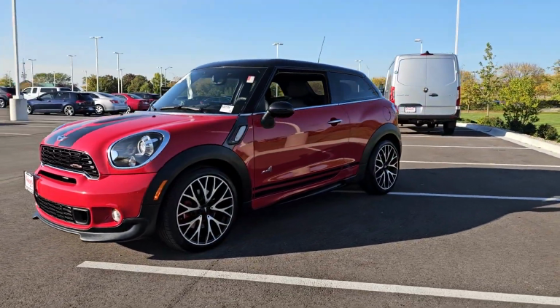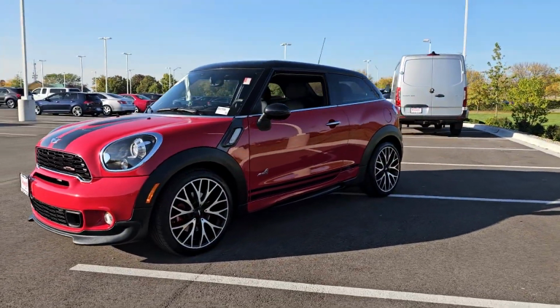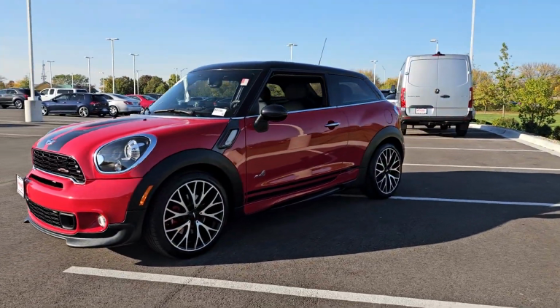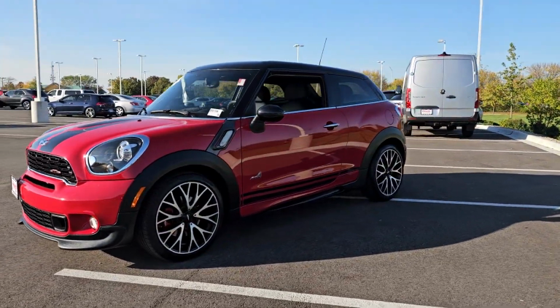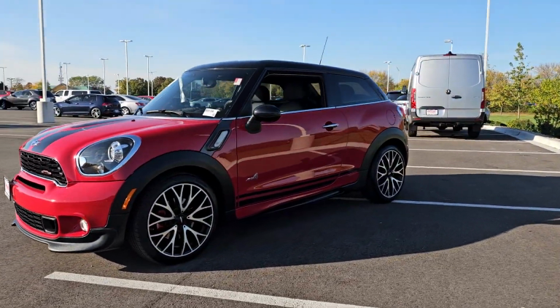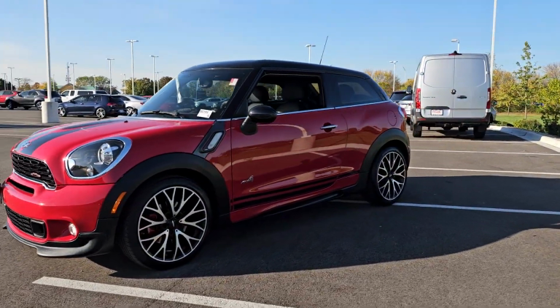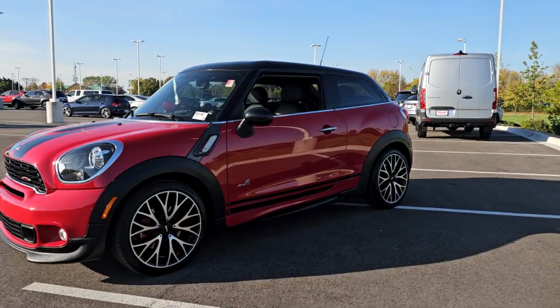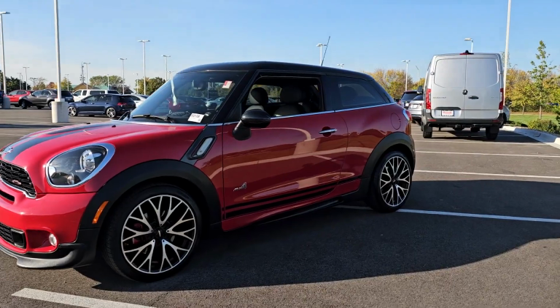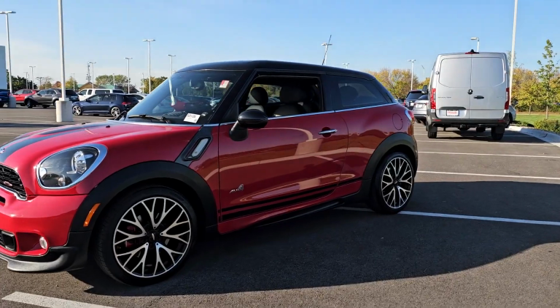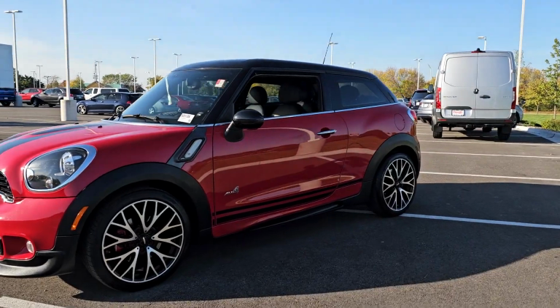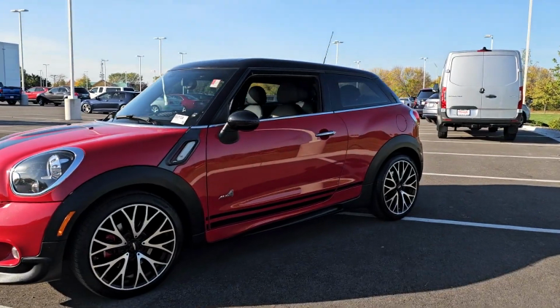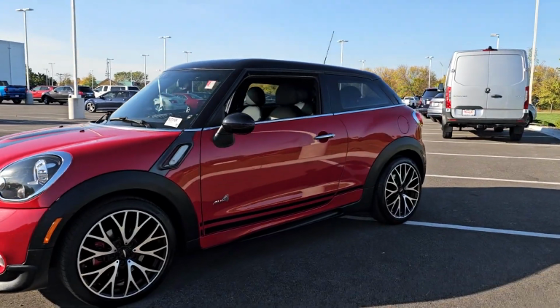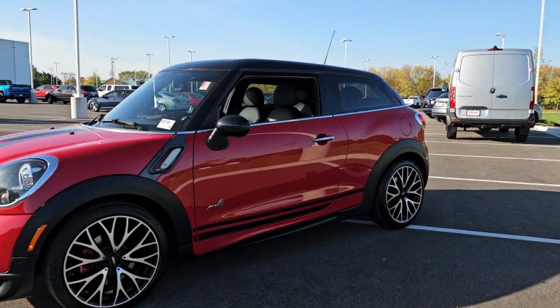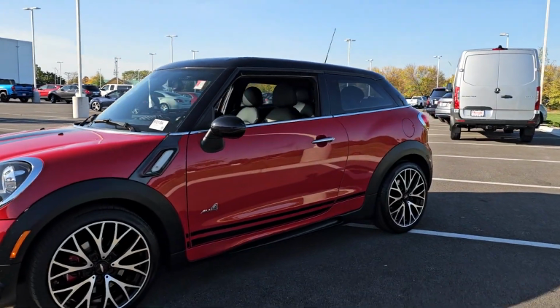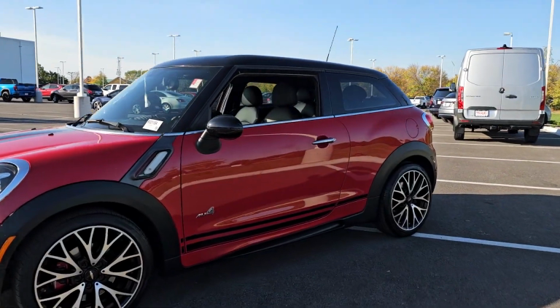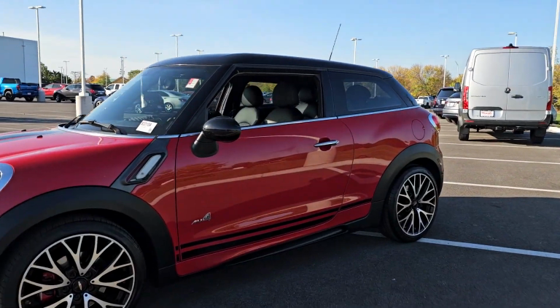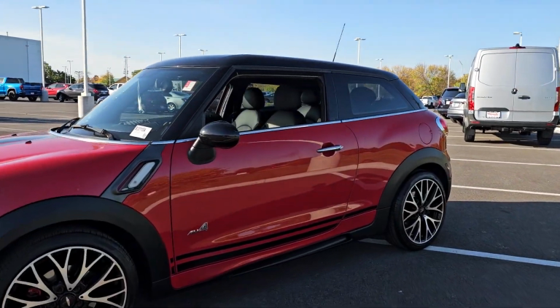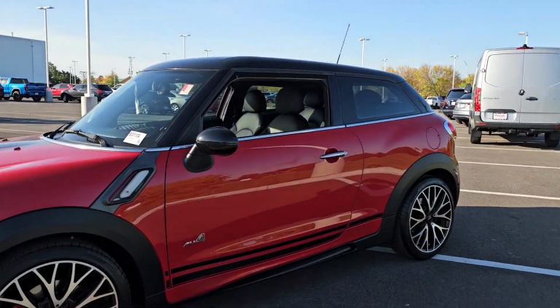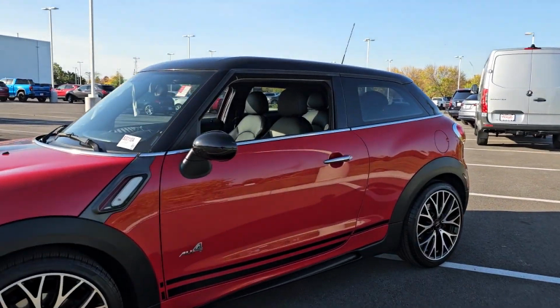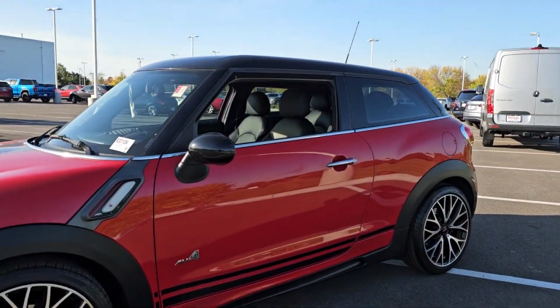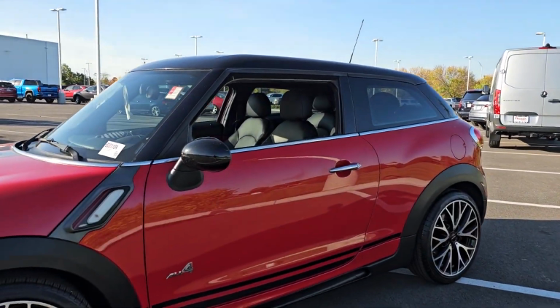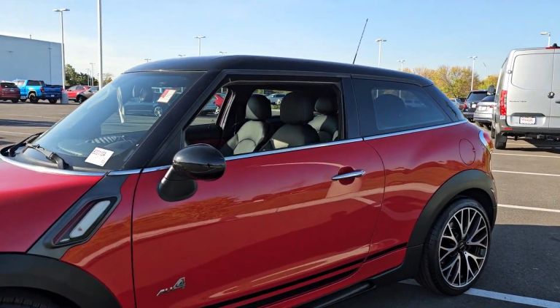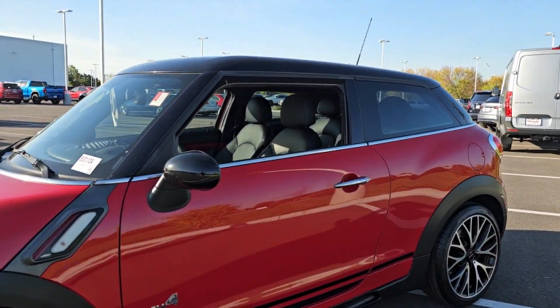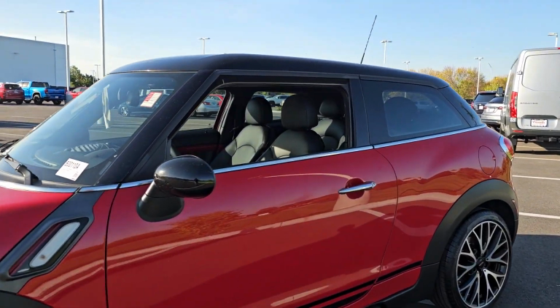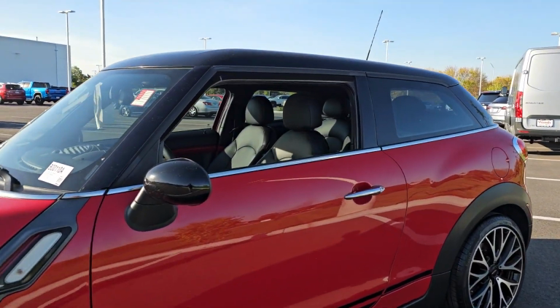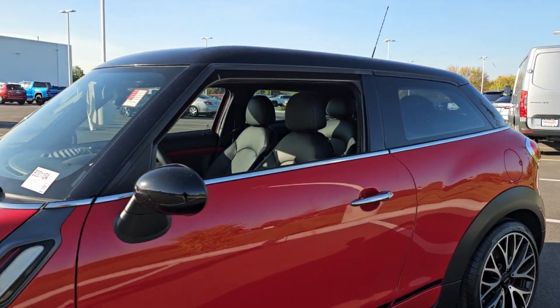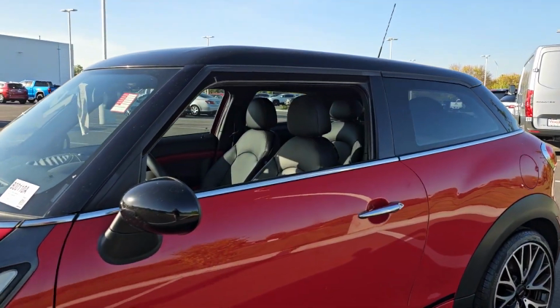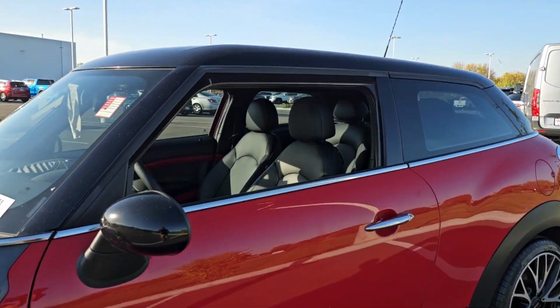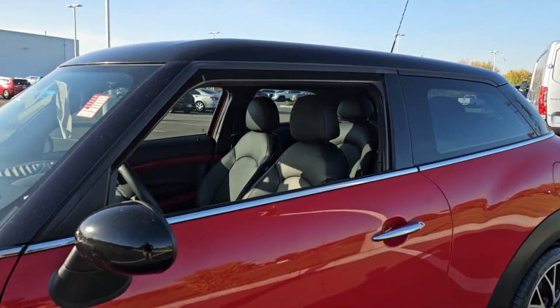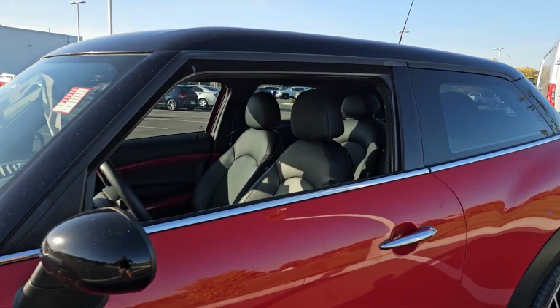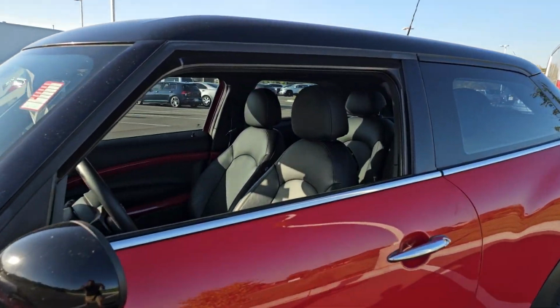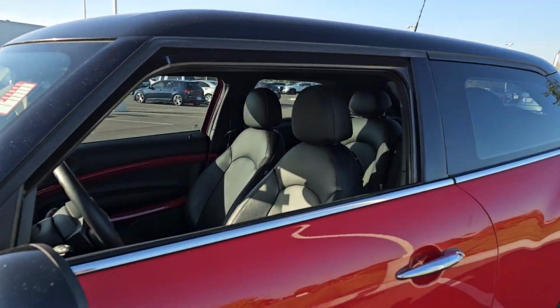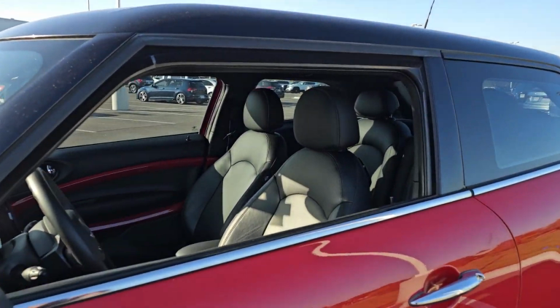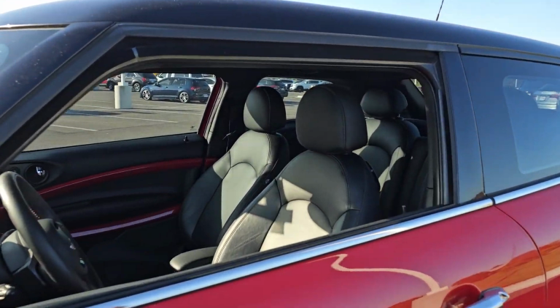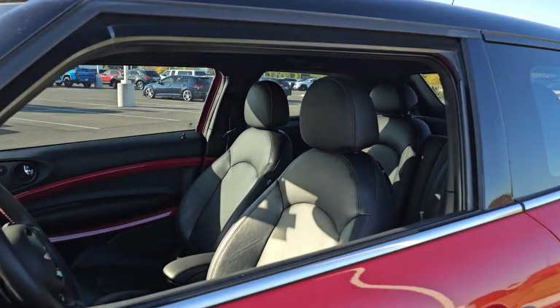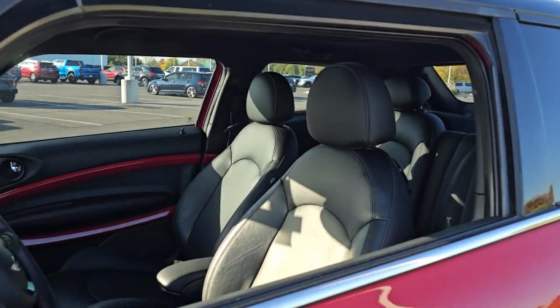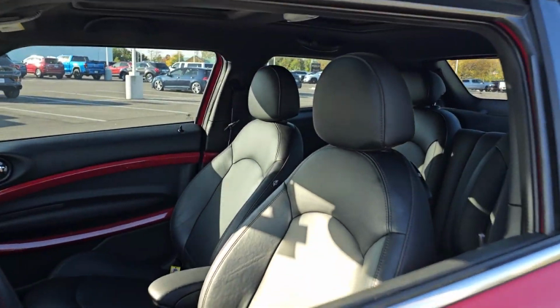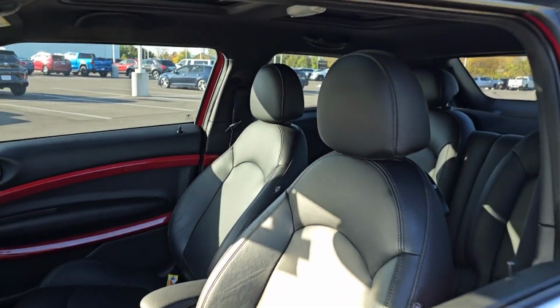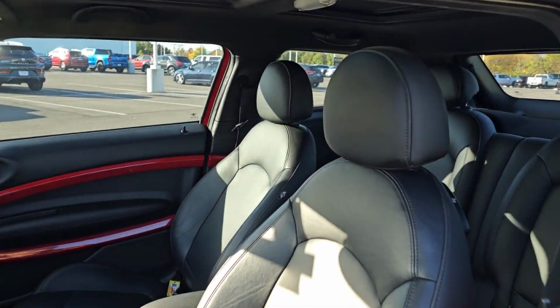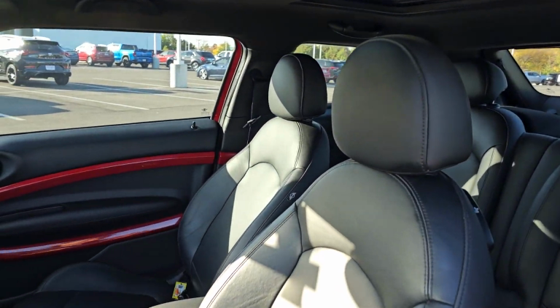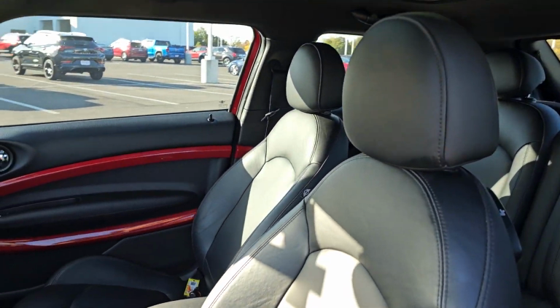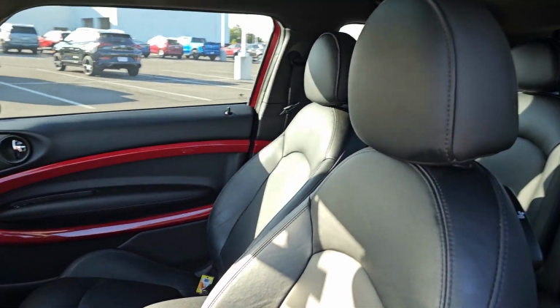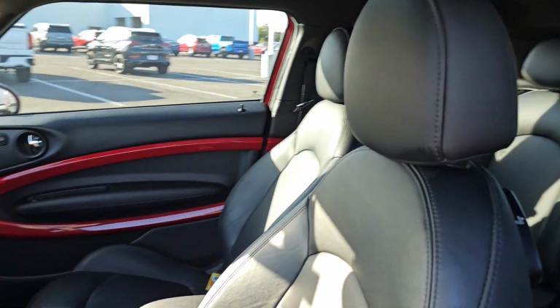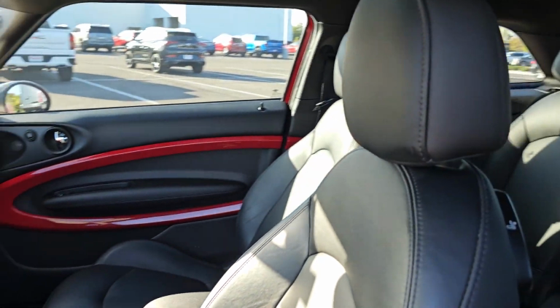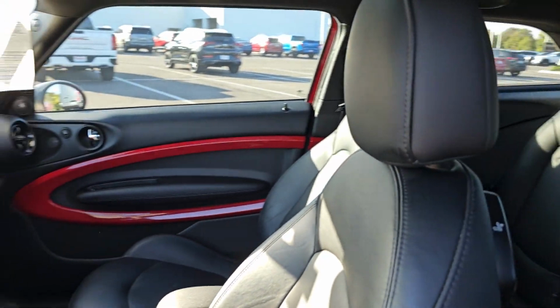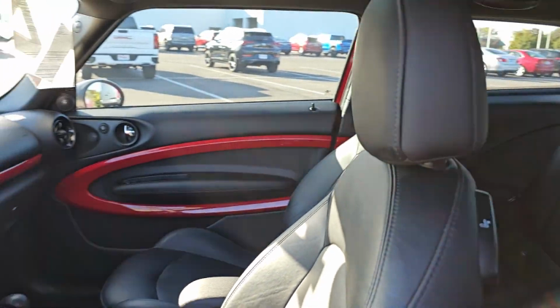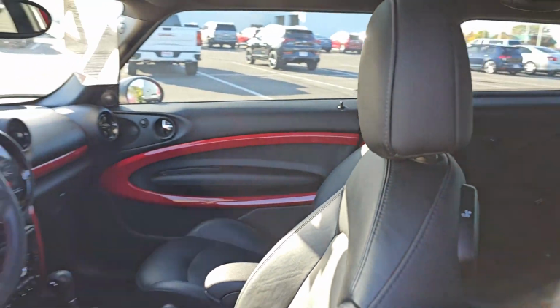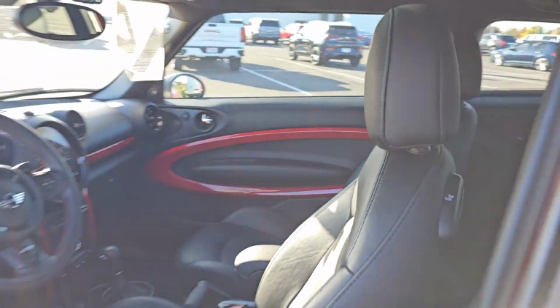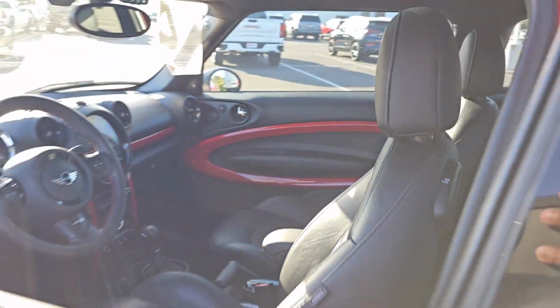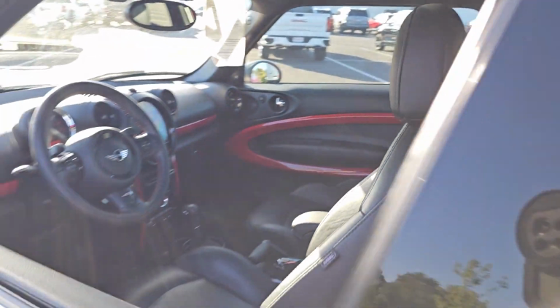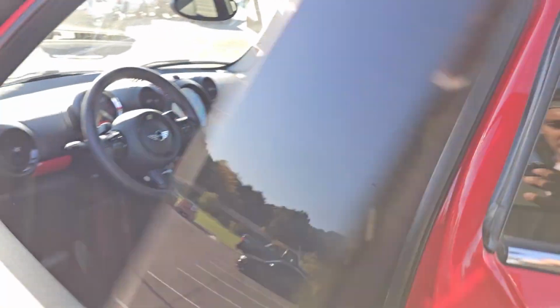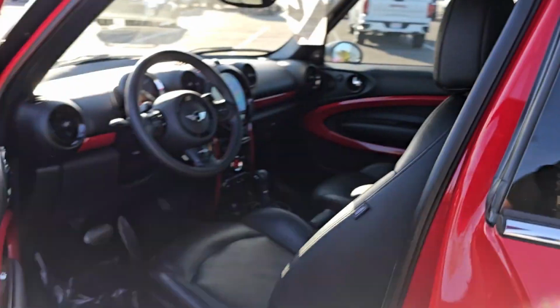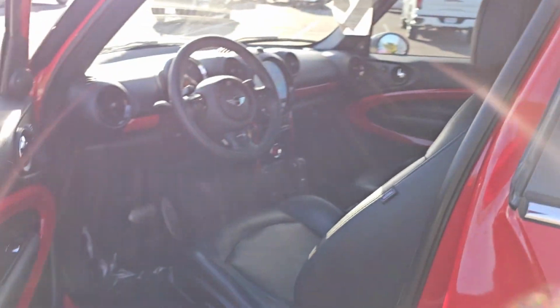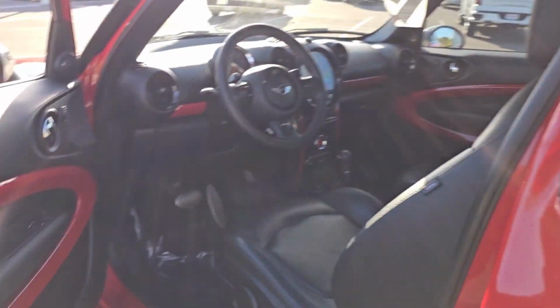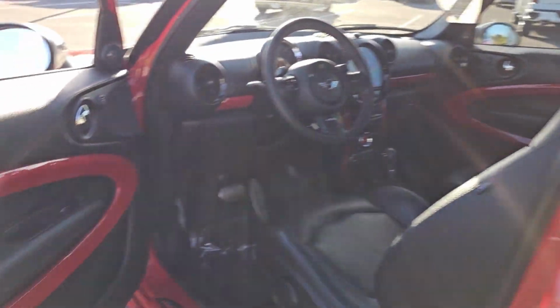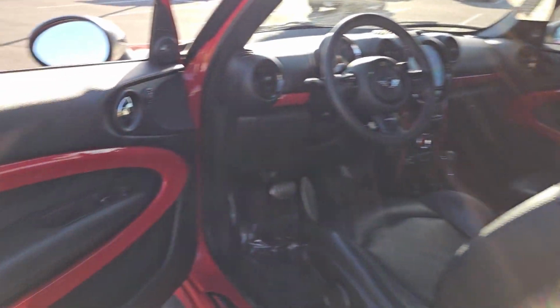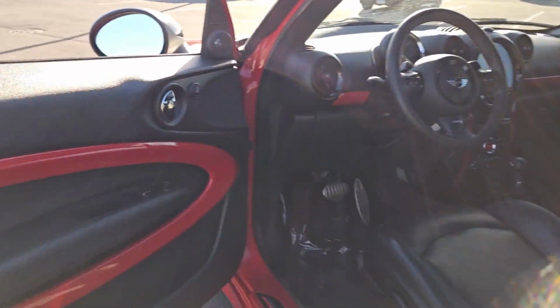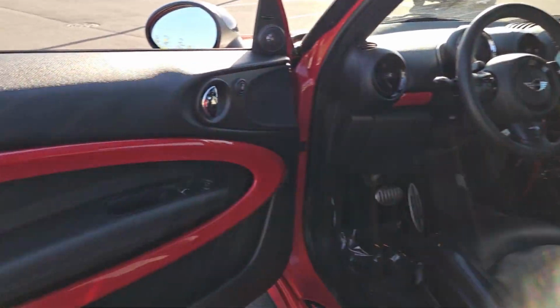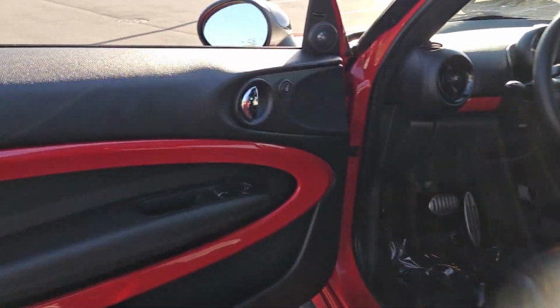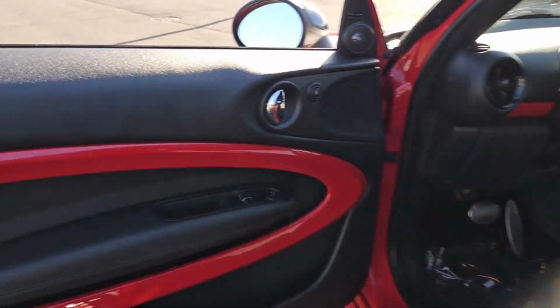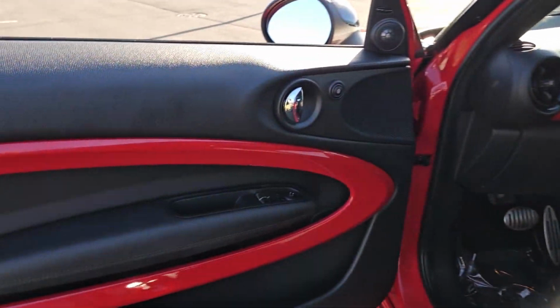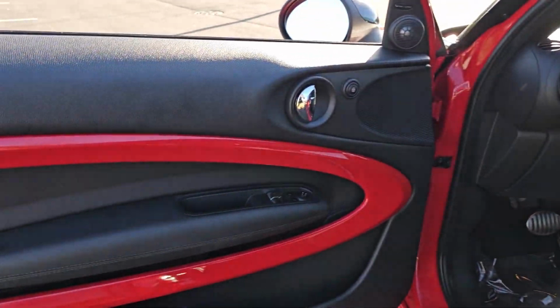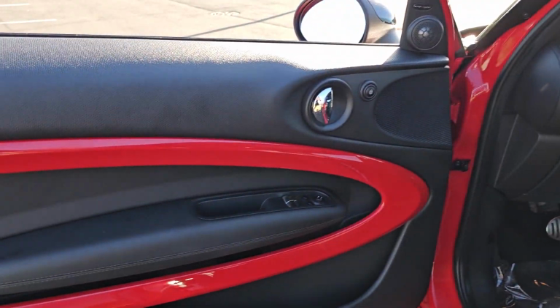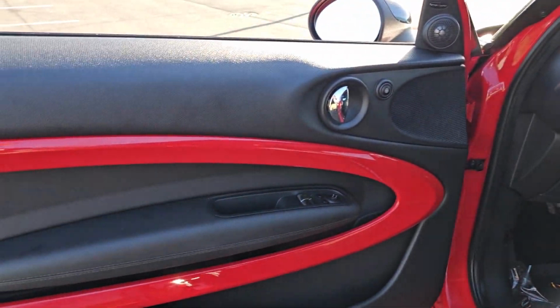Apple CarPlay and or Android Auto, panoramic roof, keyless entry, backup camera, heated mirrors.